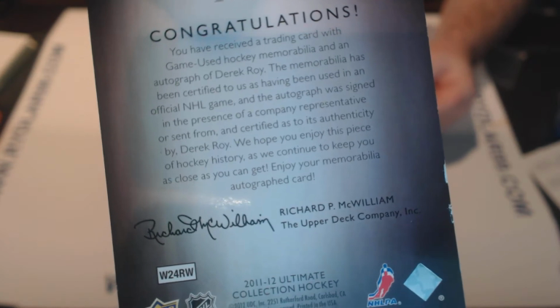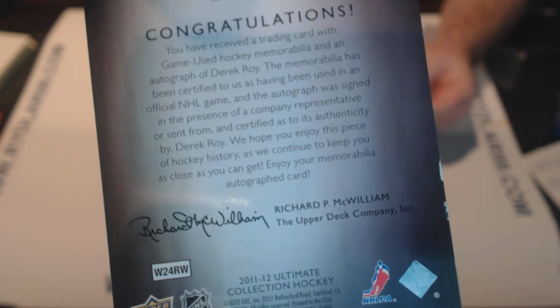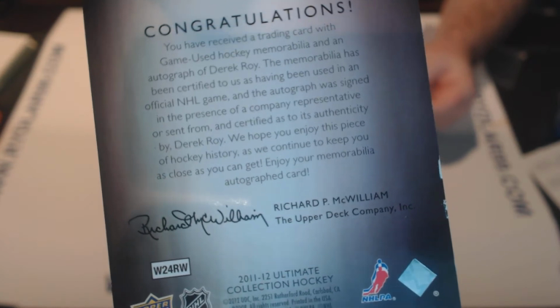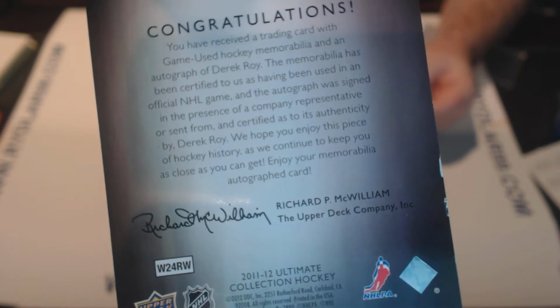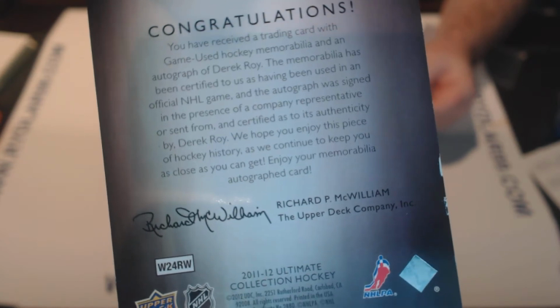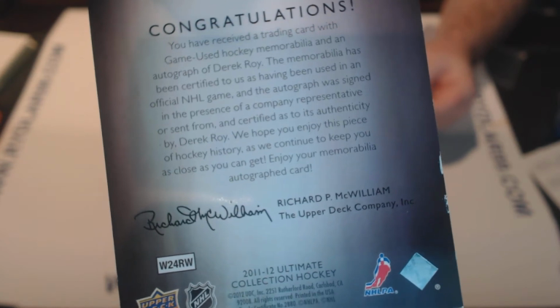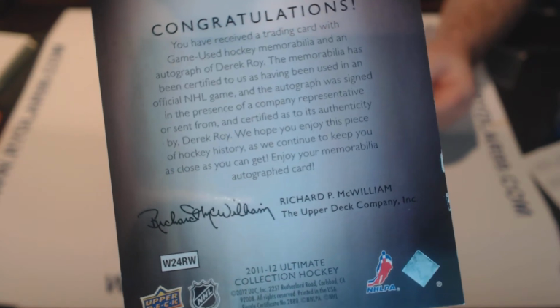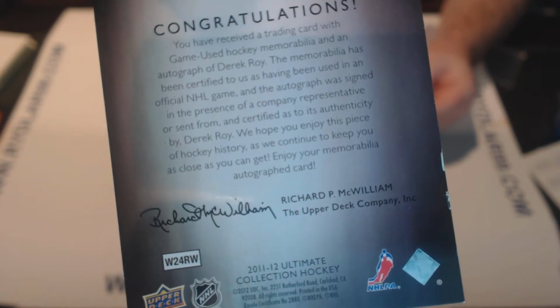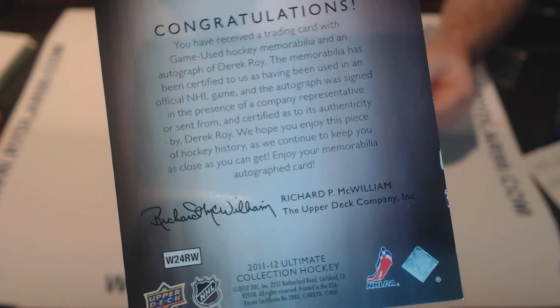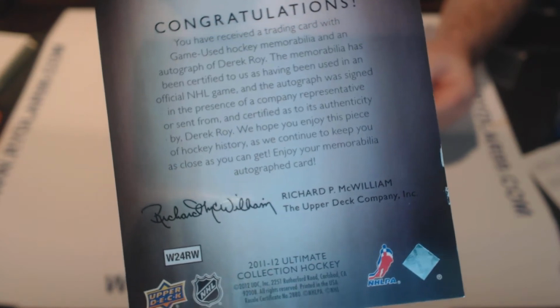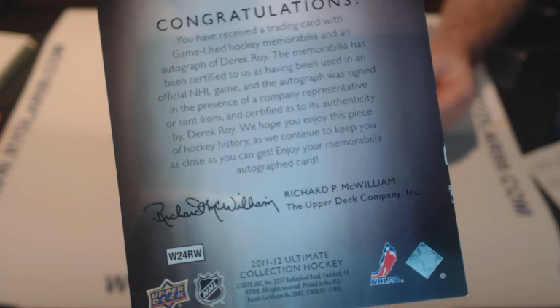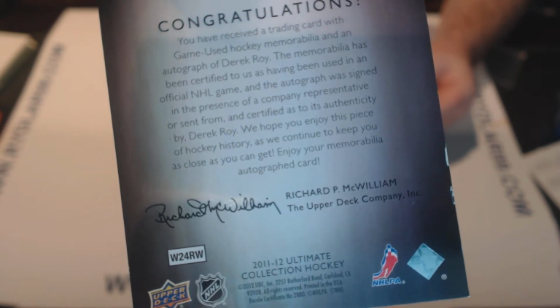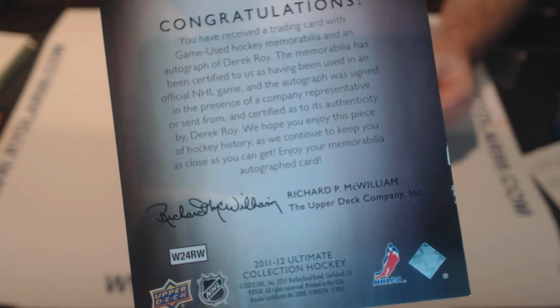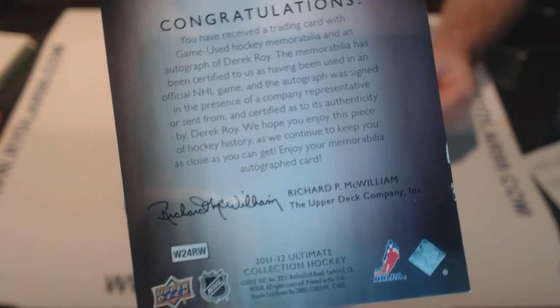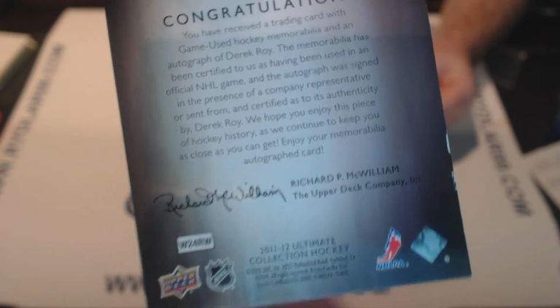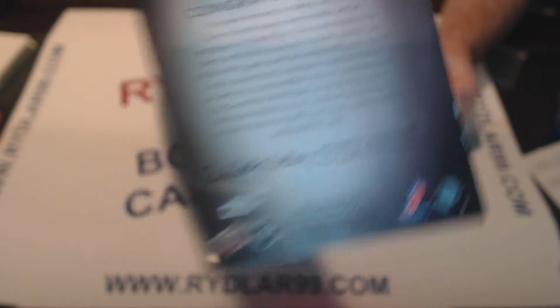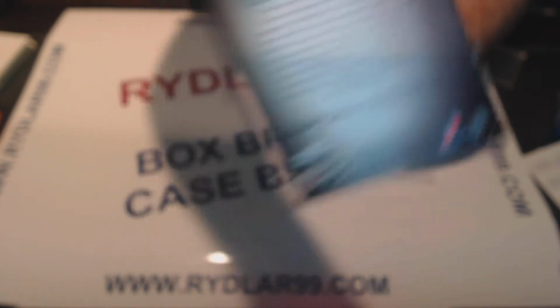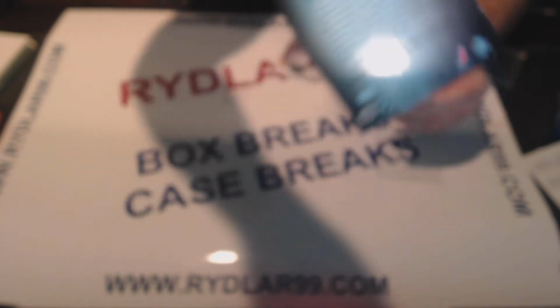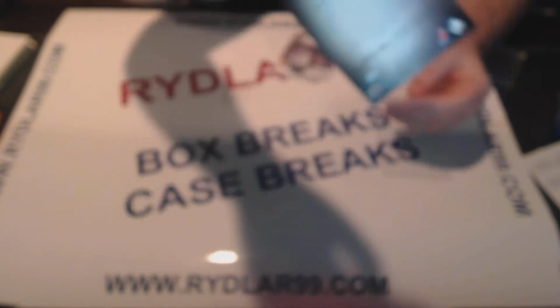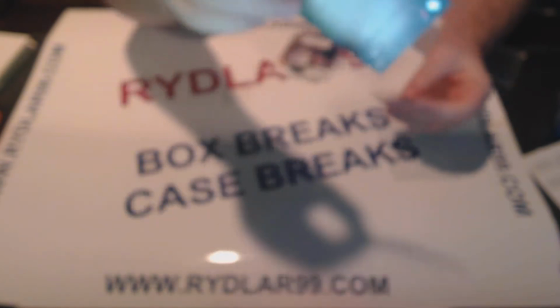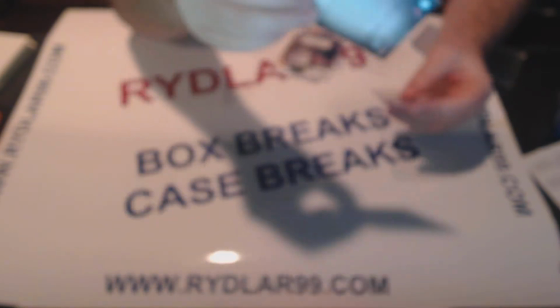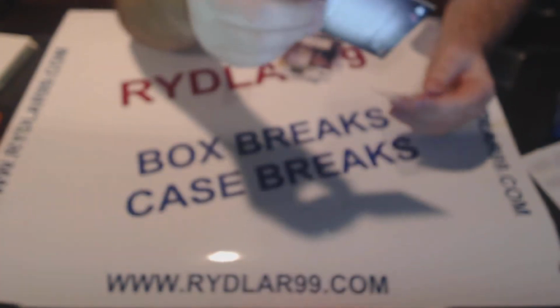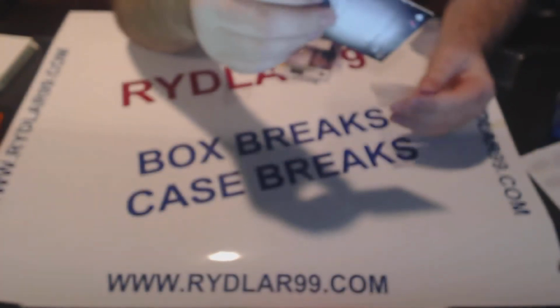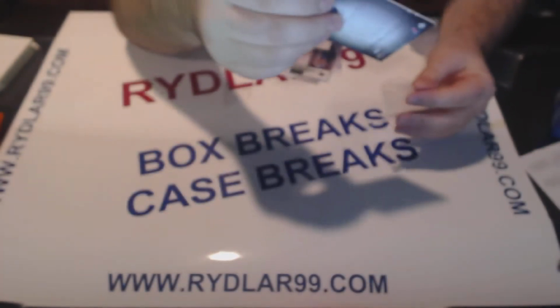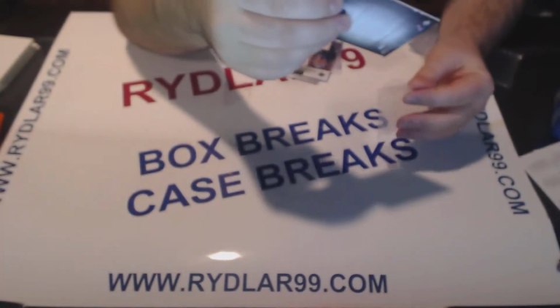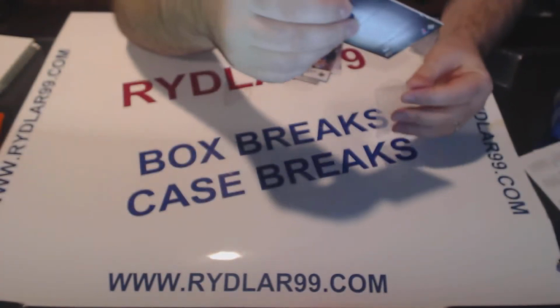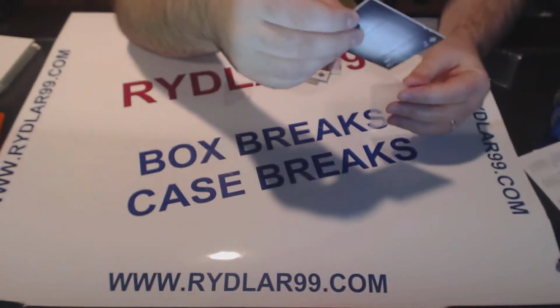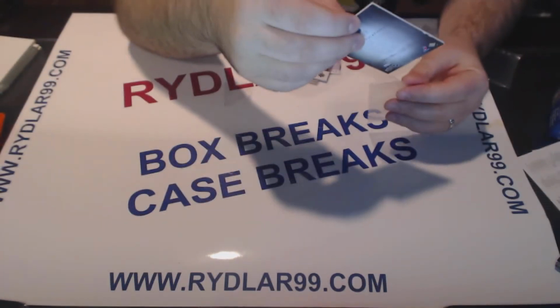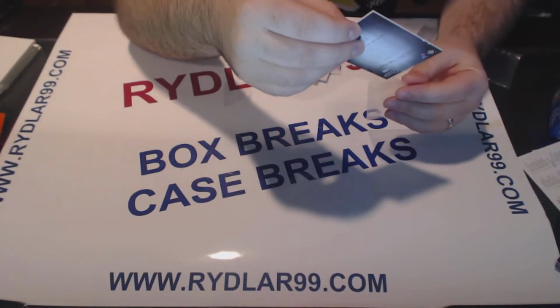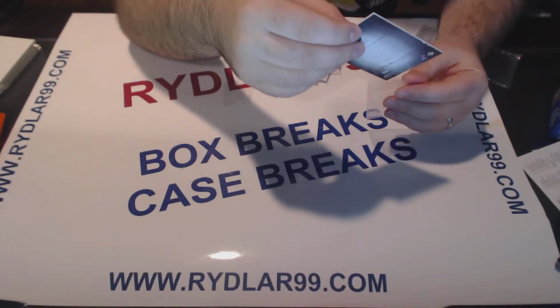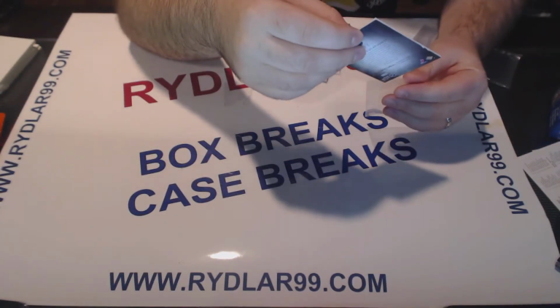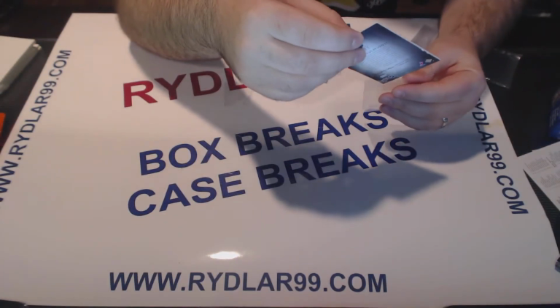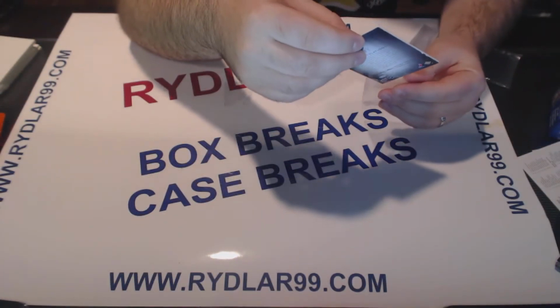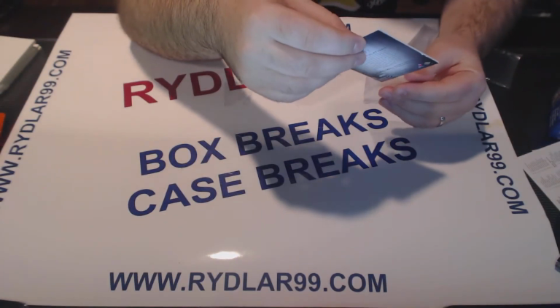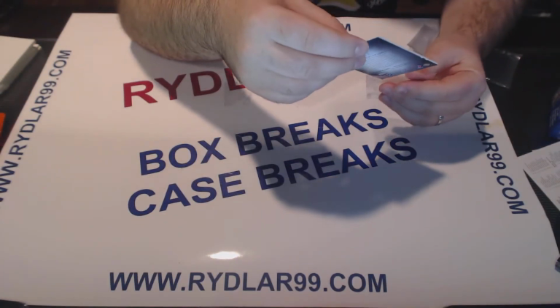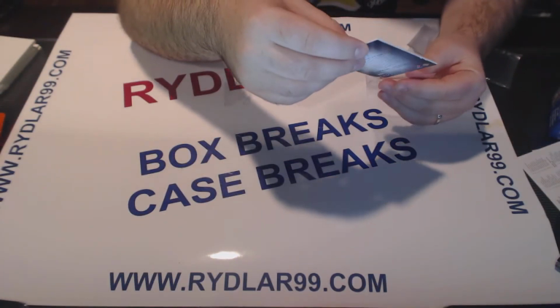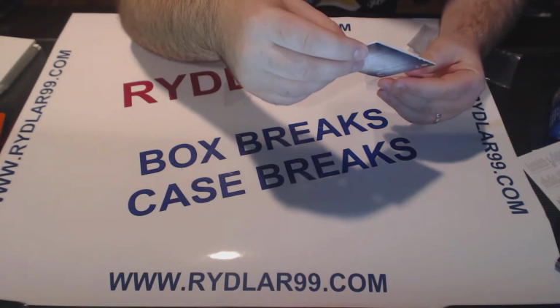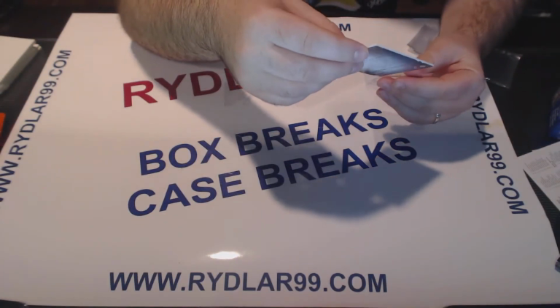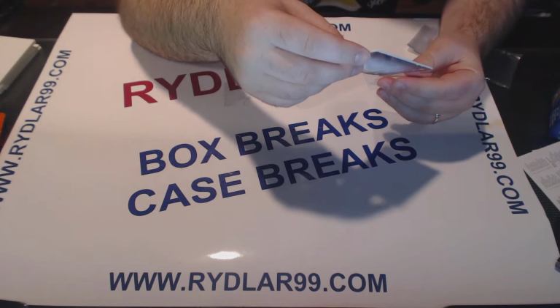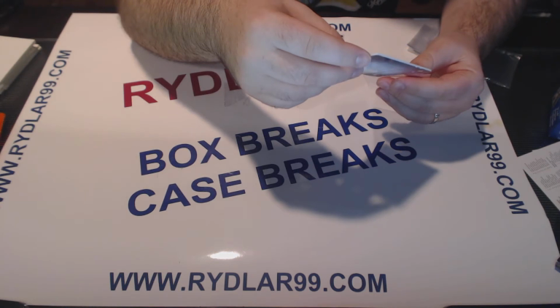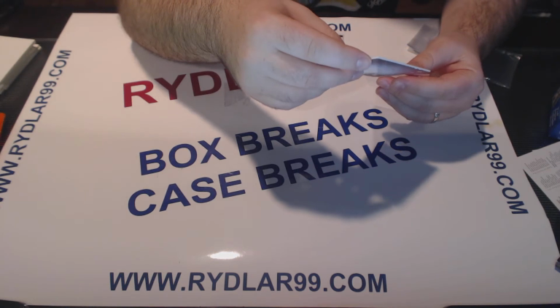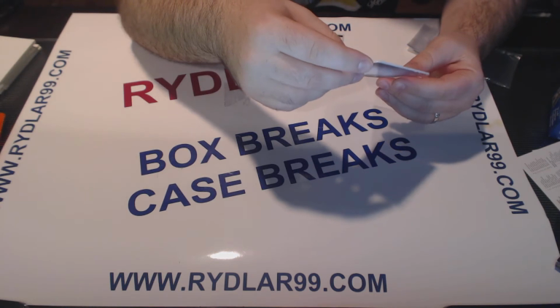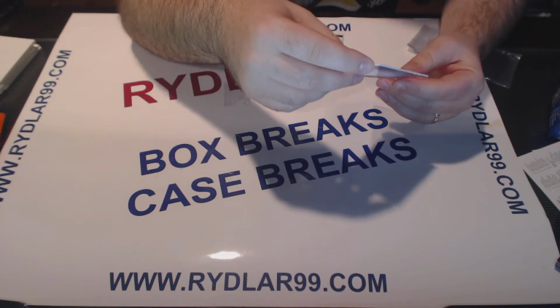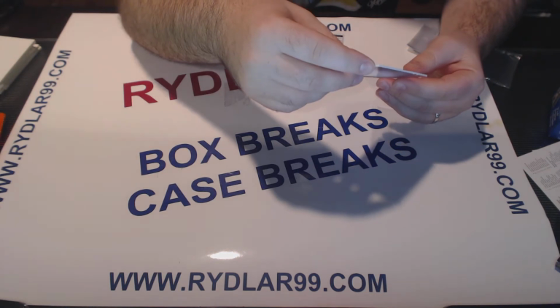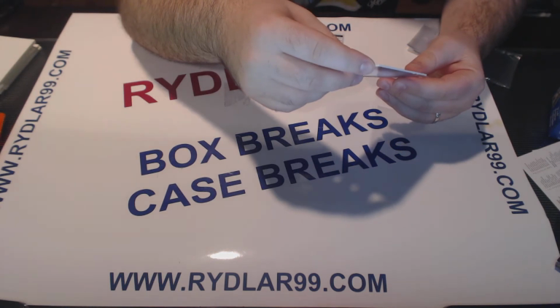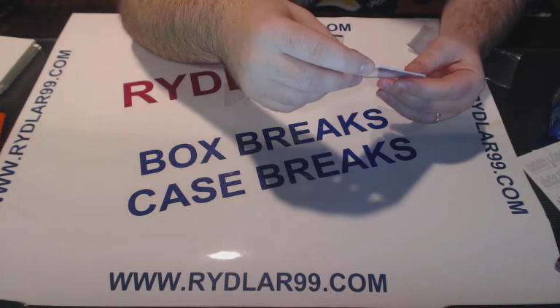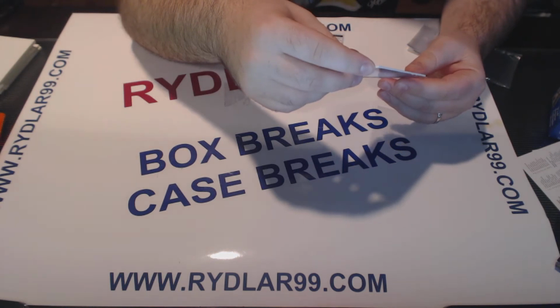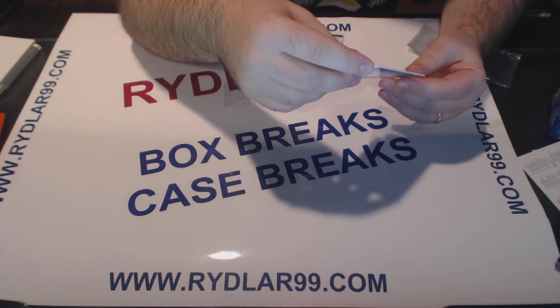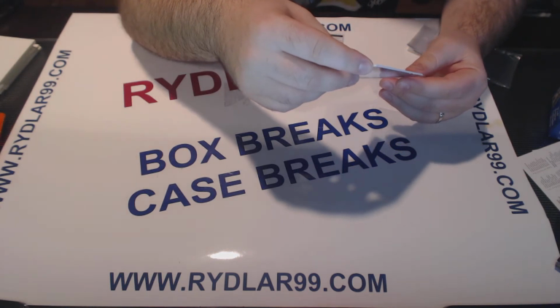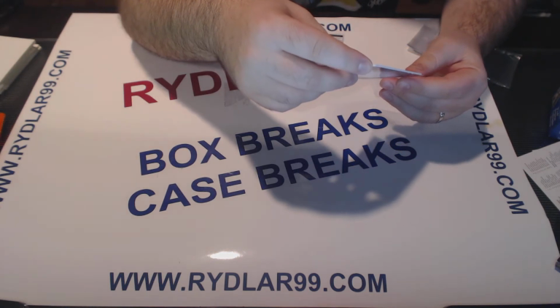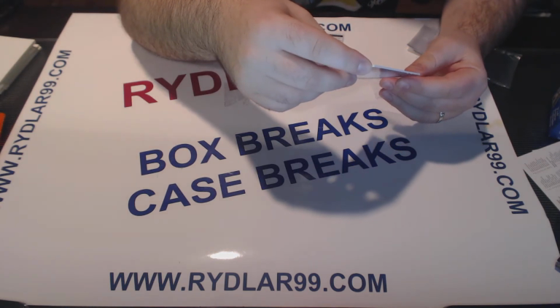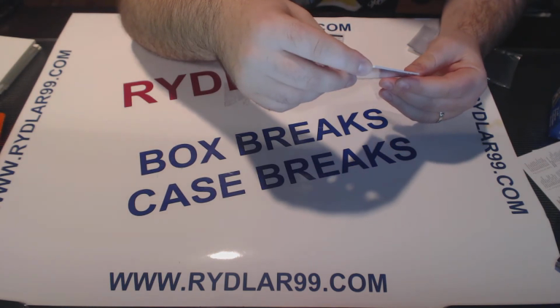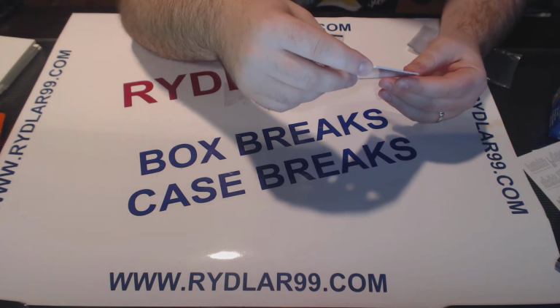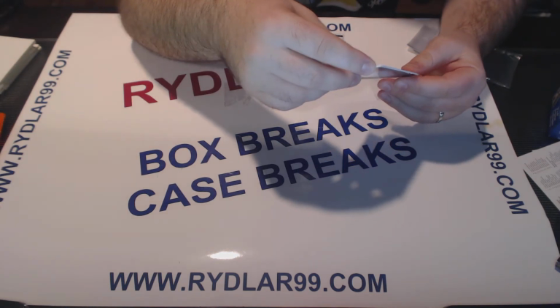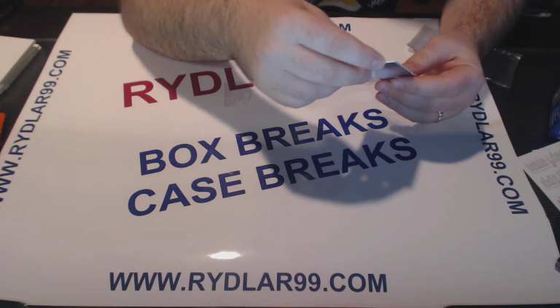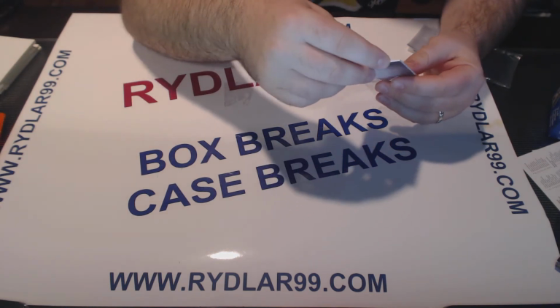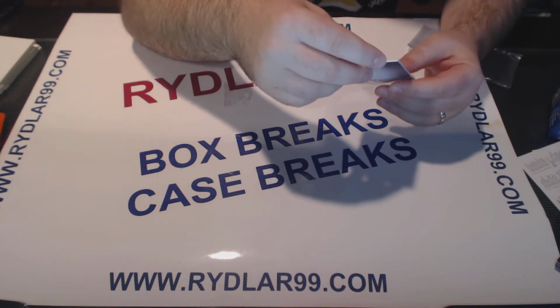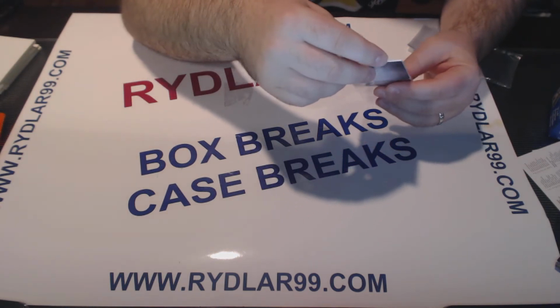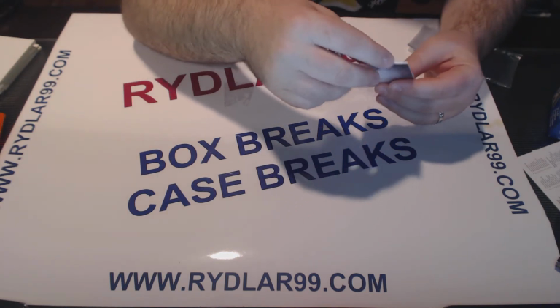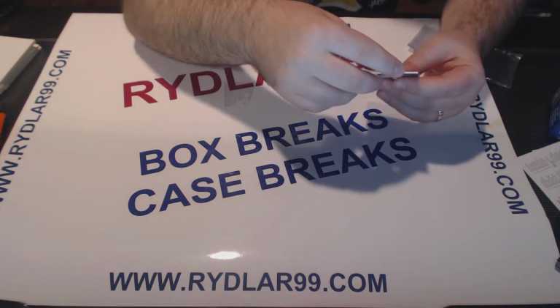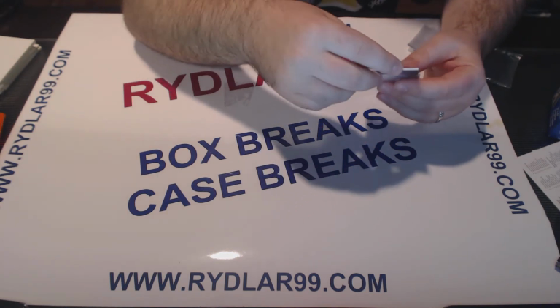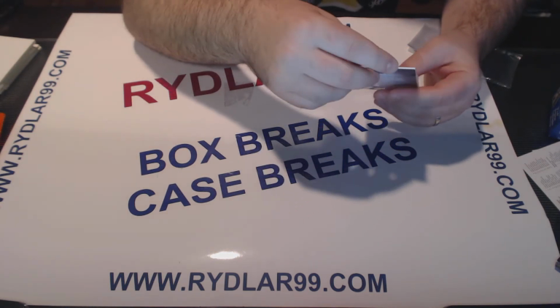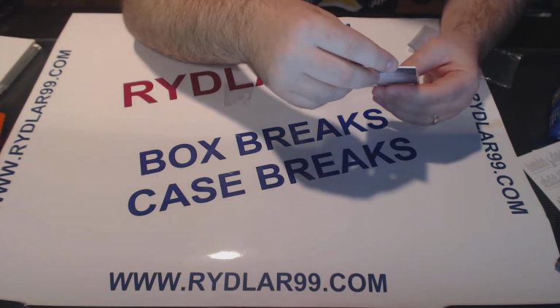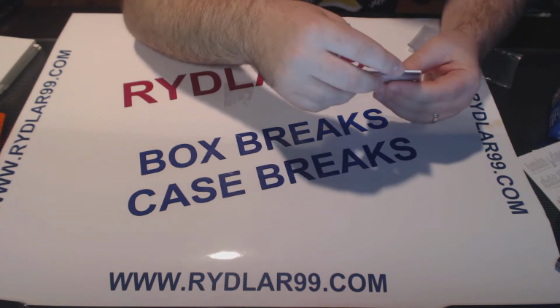I hope the person who wins the card is able to get it replaced by Upper Deck. So I wanted to record this video and have it available to that person should the need arise.